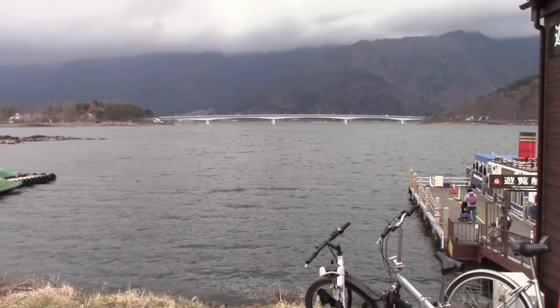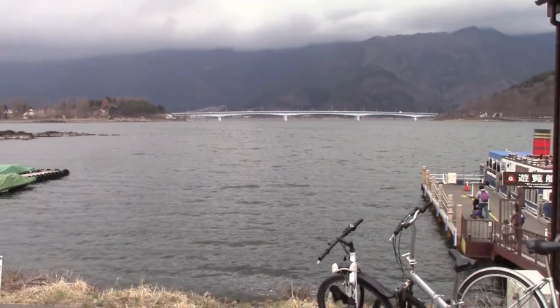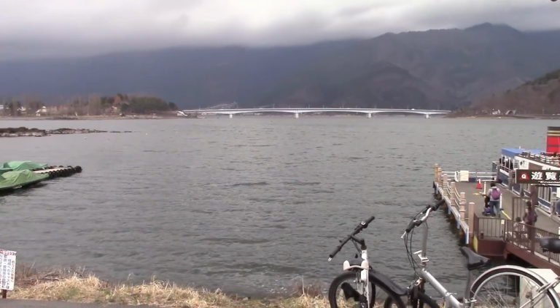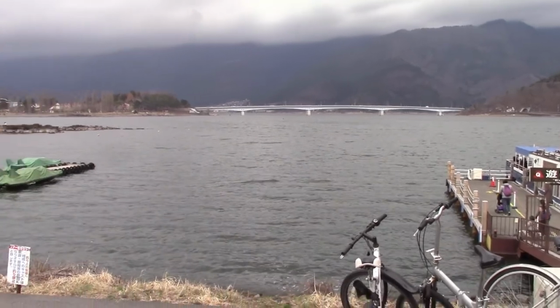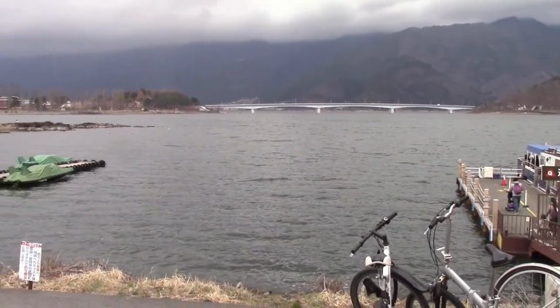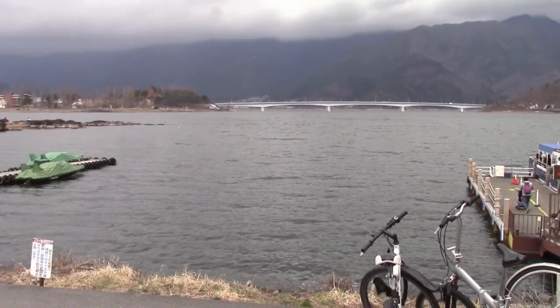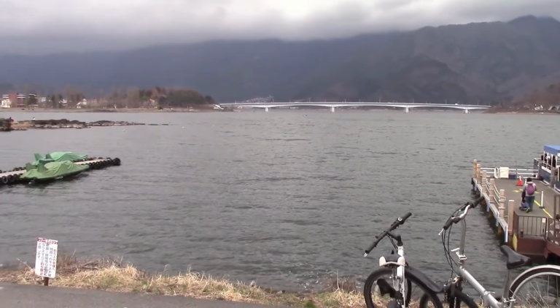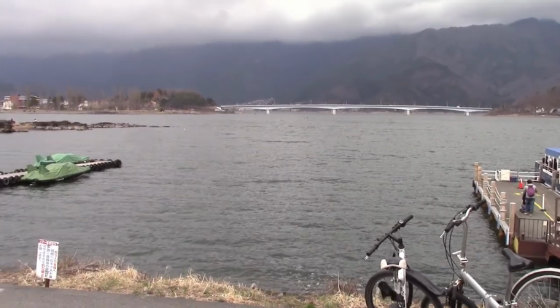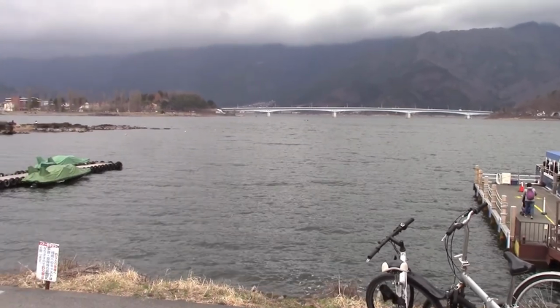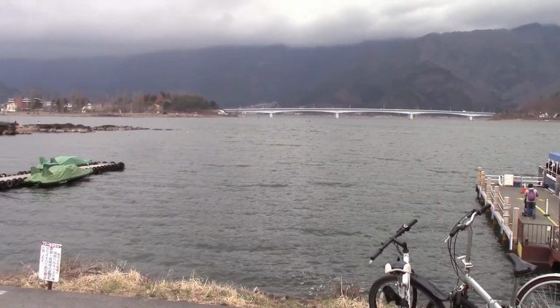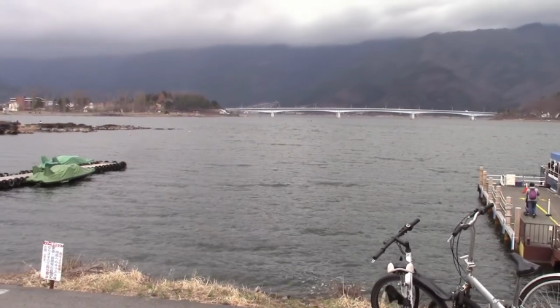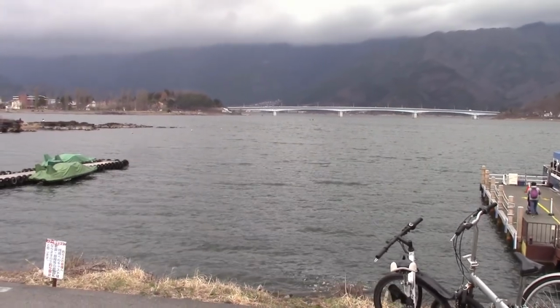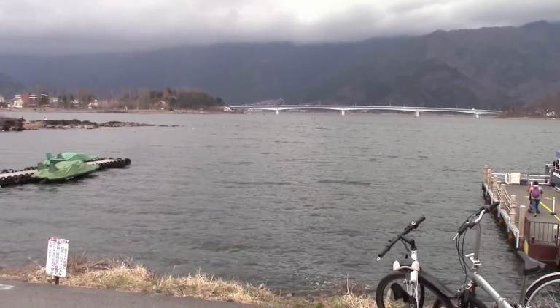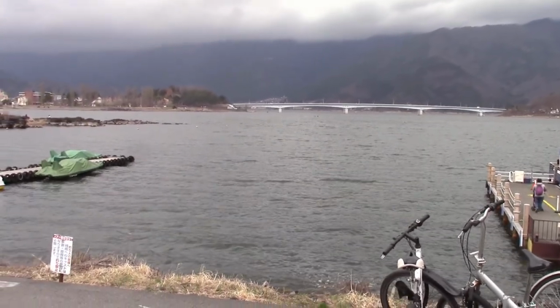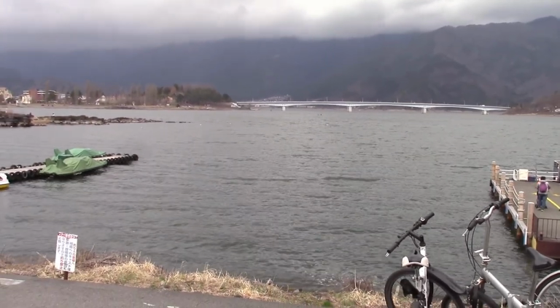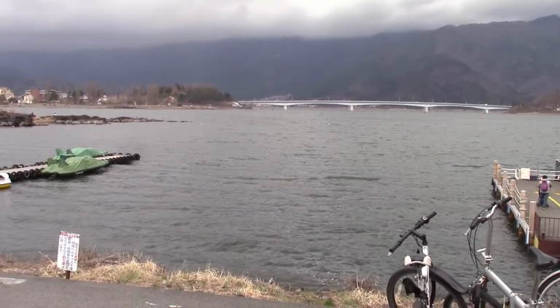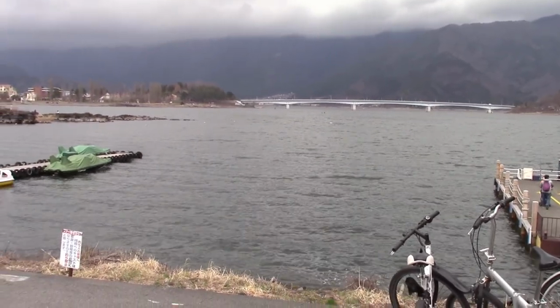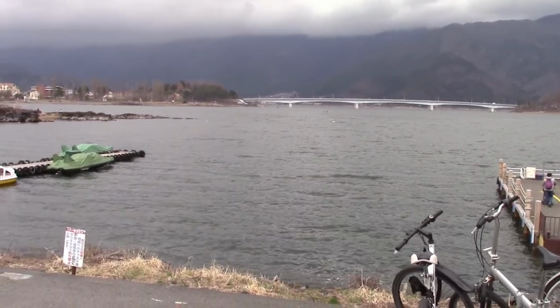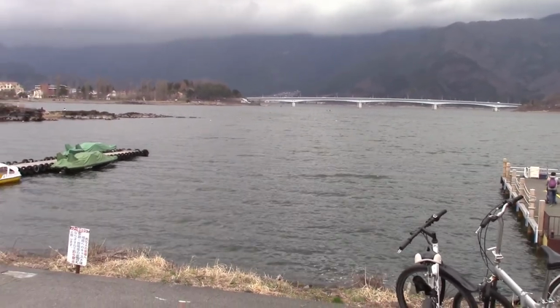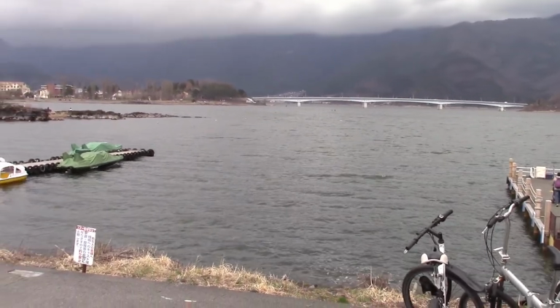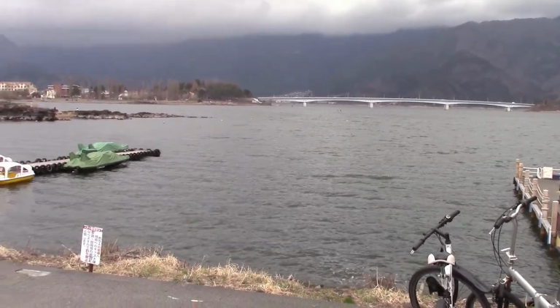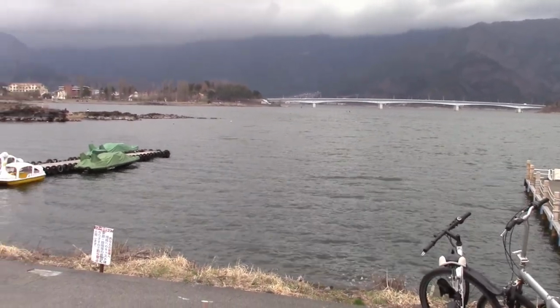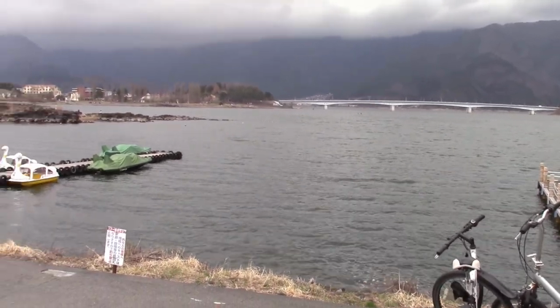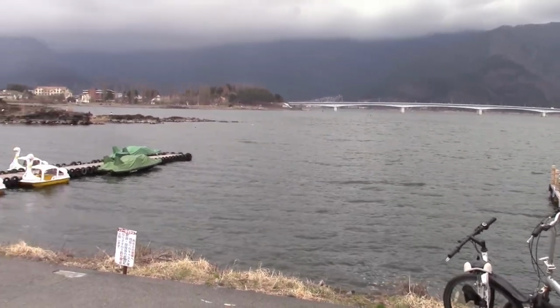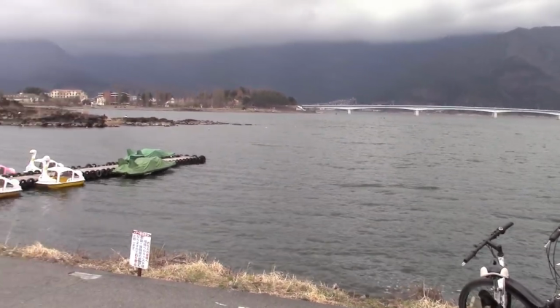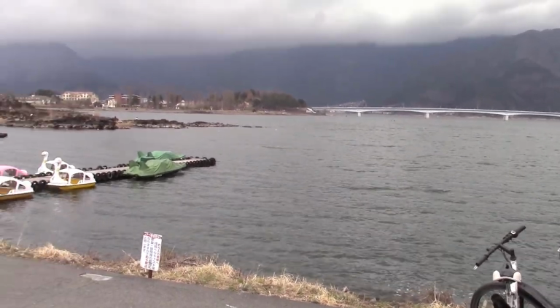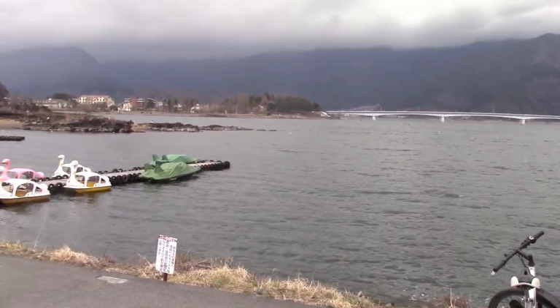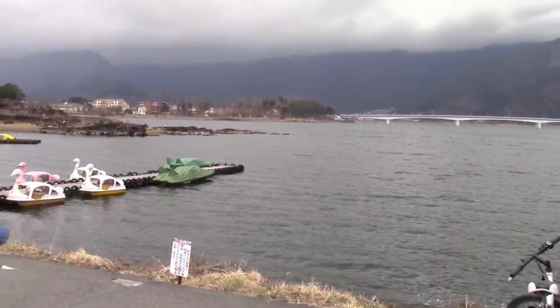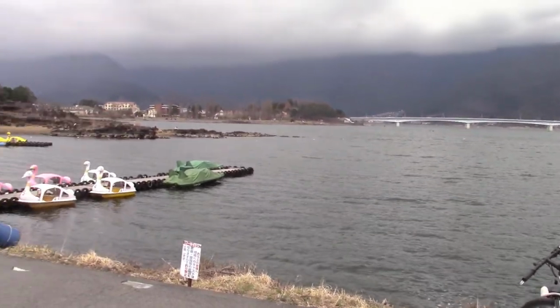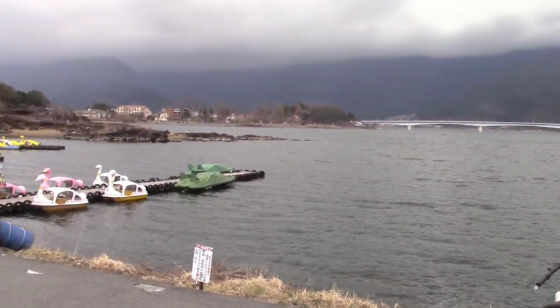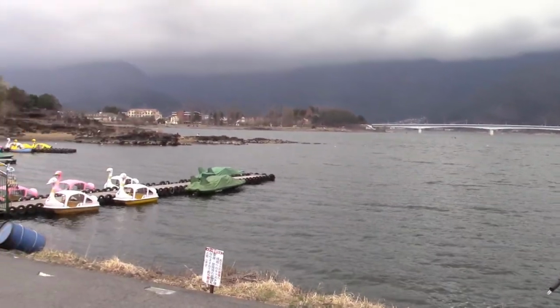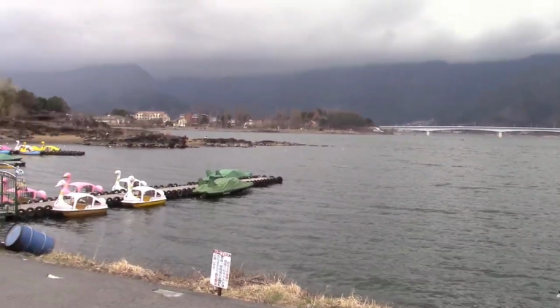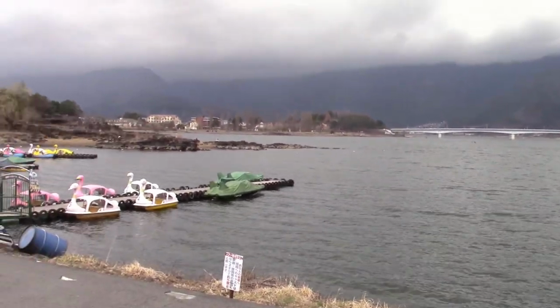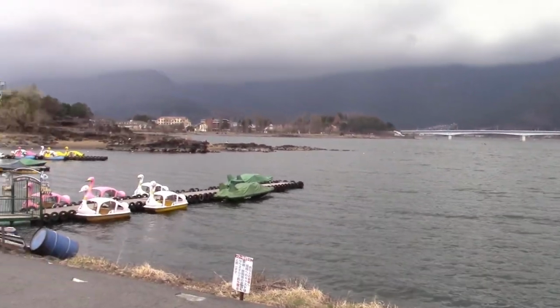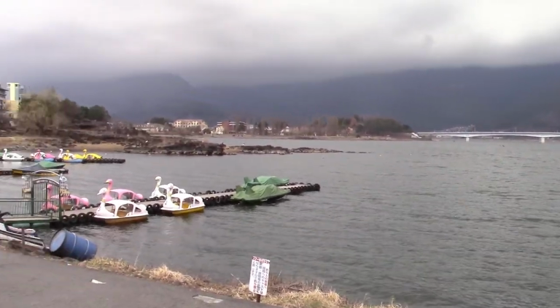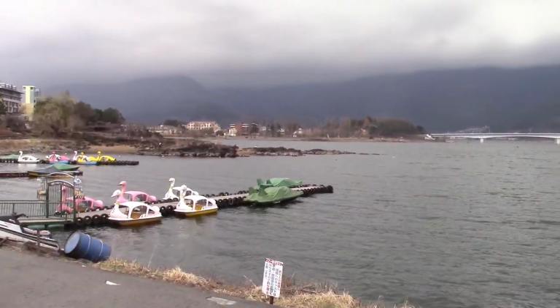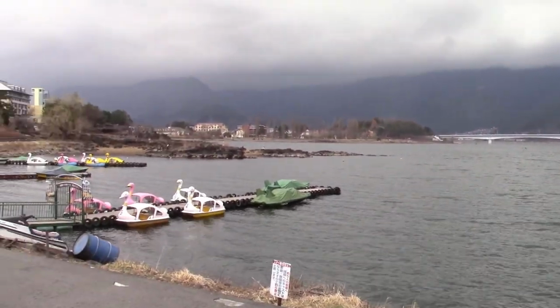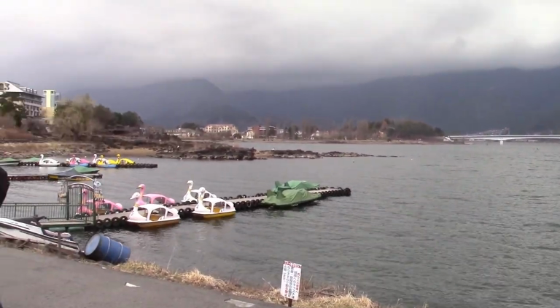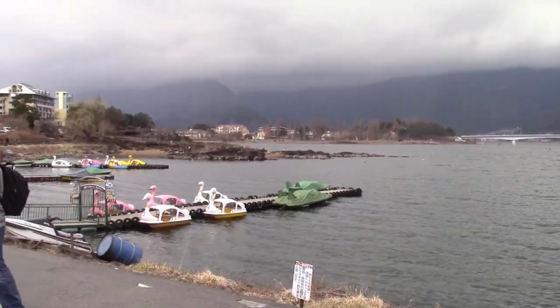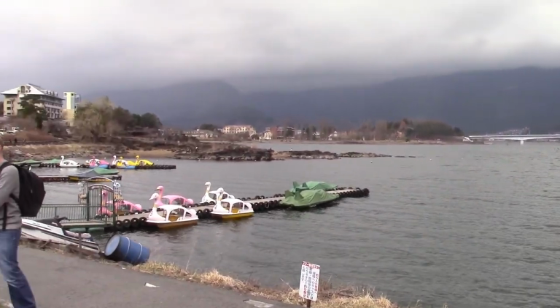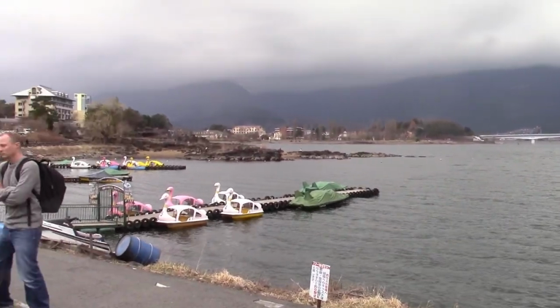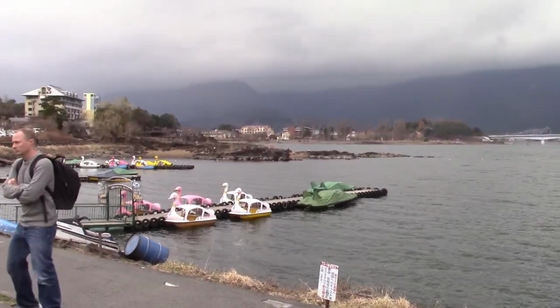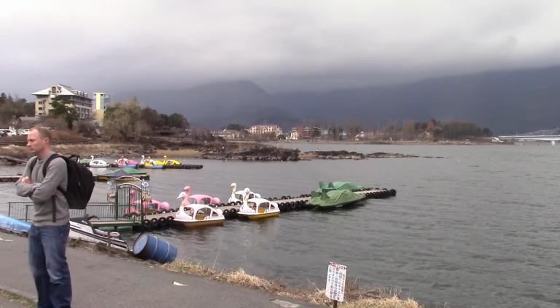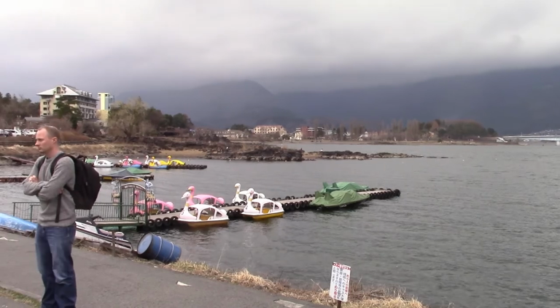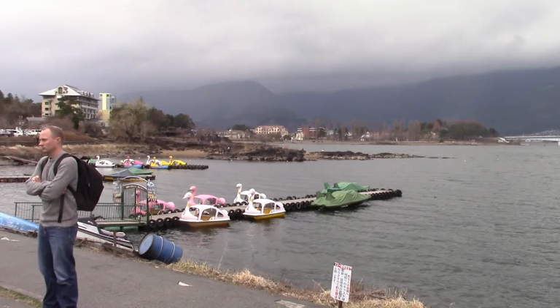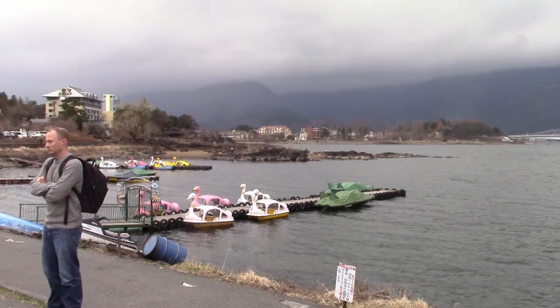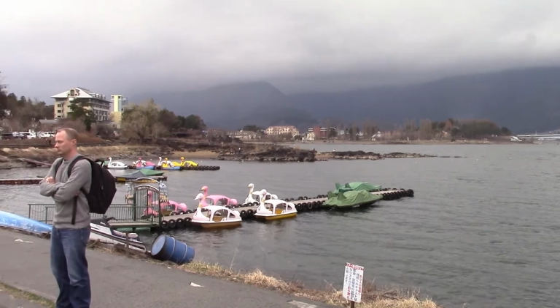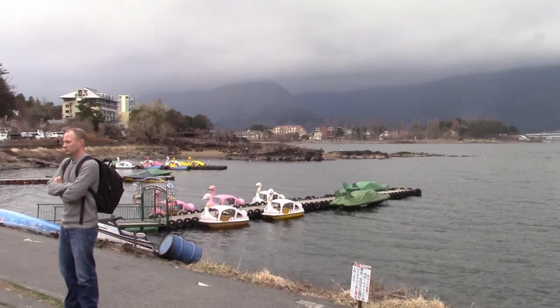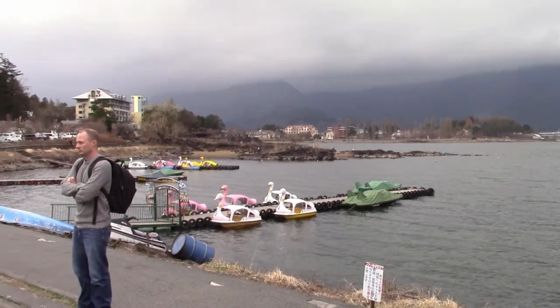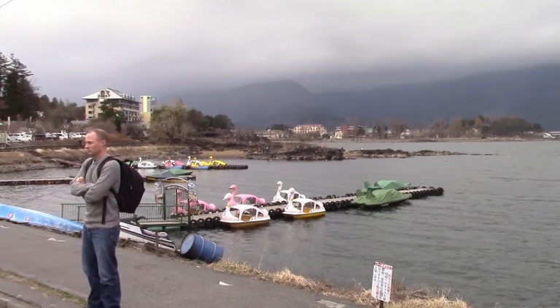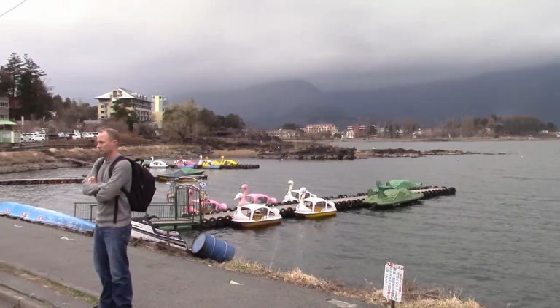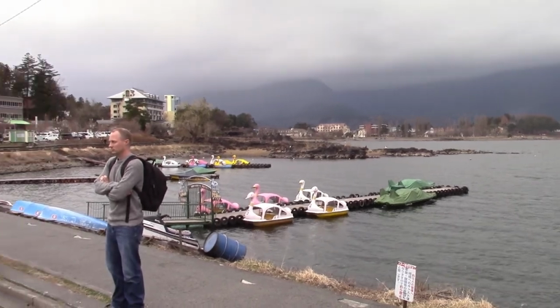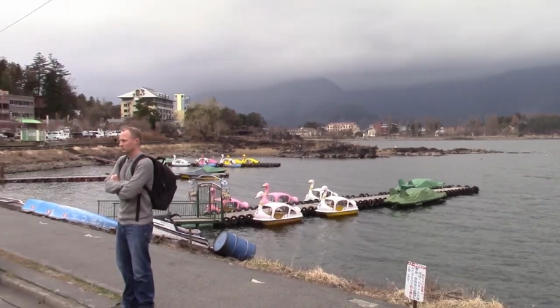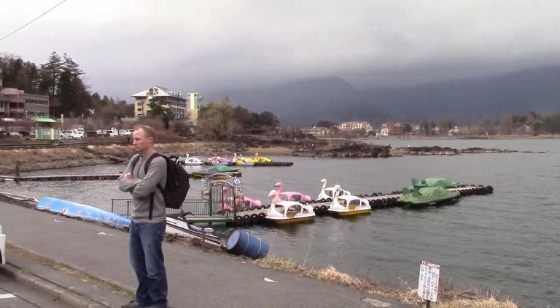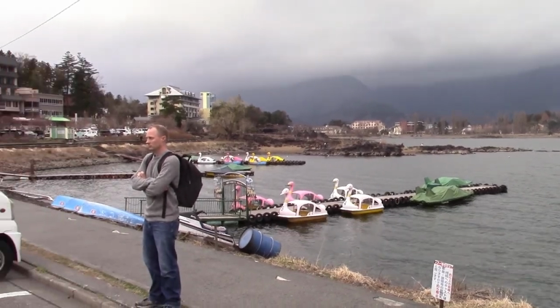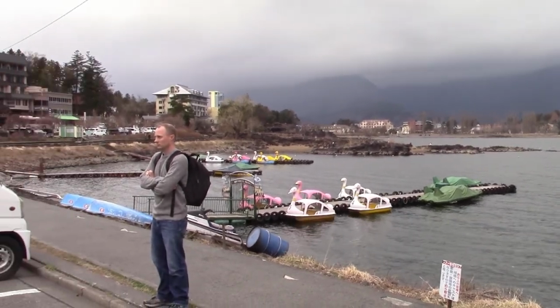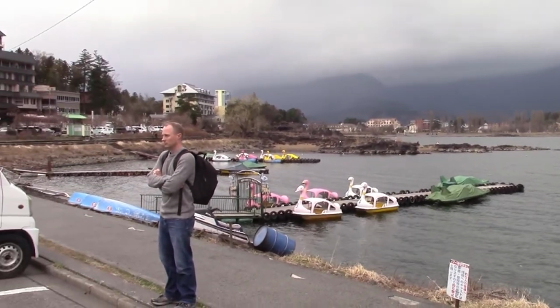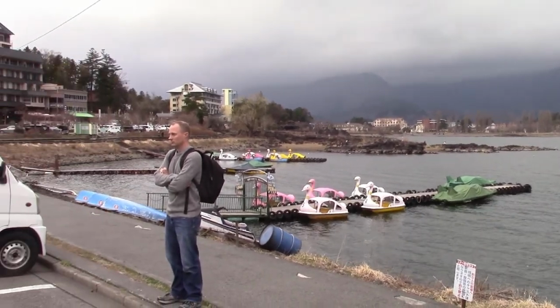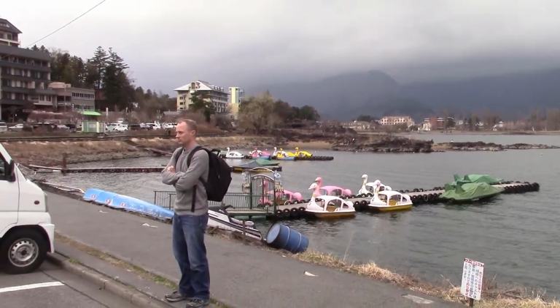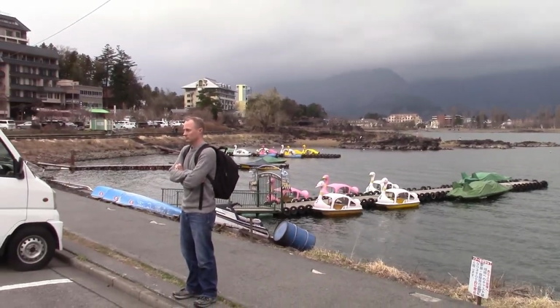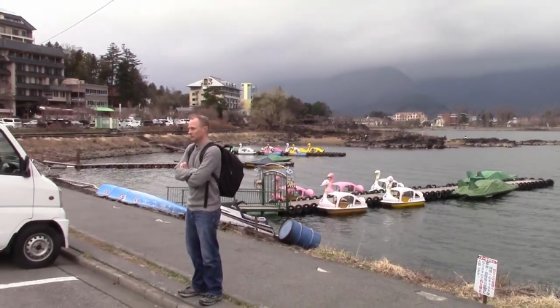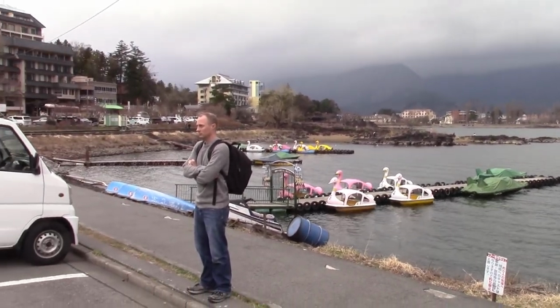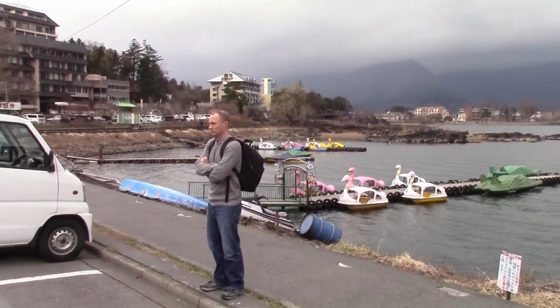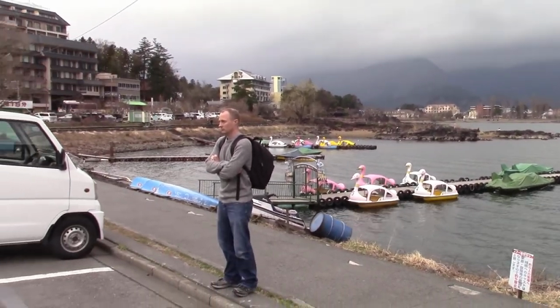This is Lake Kawaguchi, near the base of Mount Fuji. There's Pete posing for a photo.